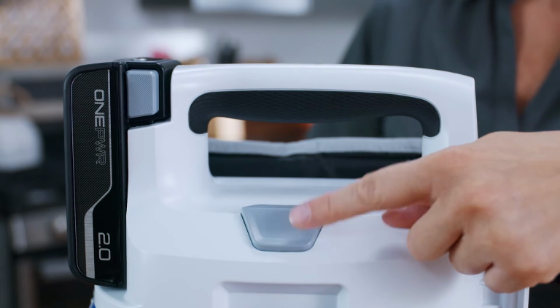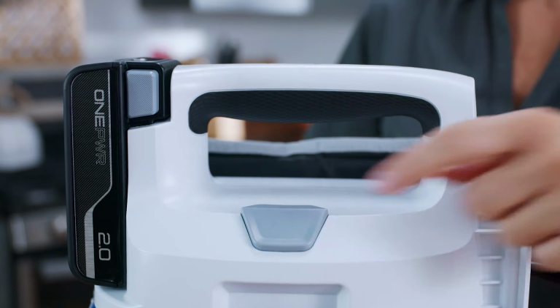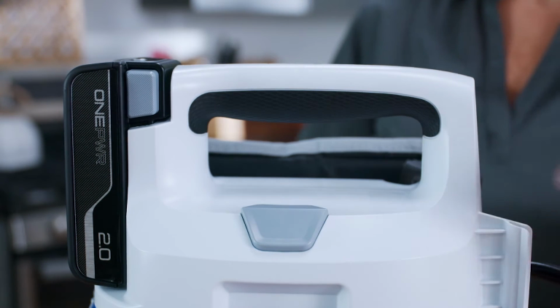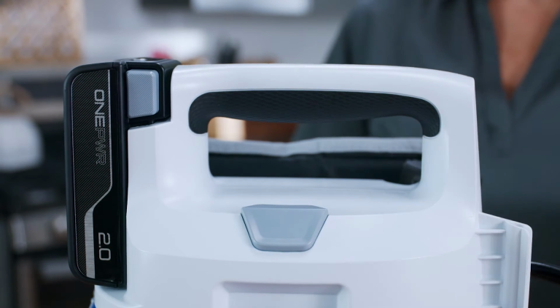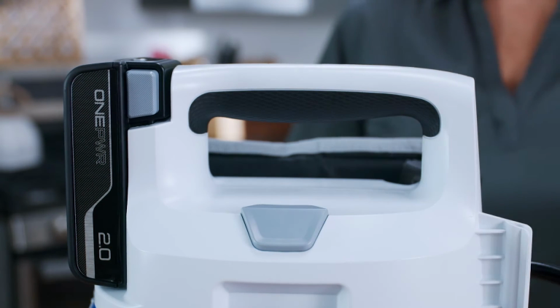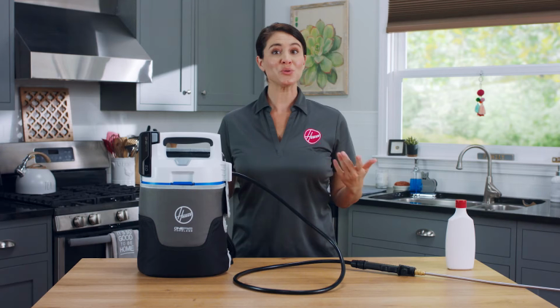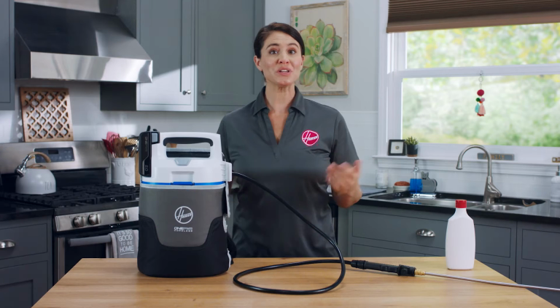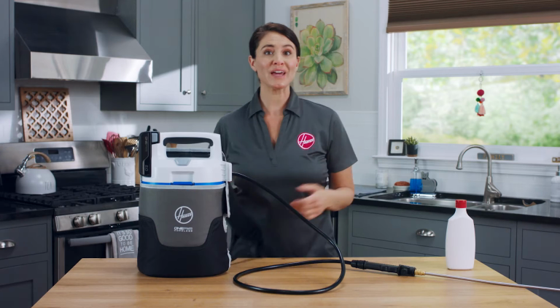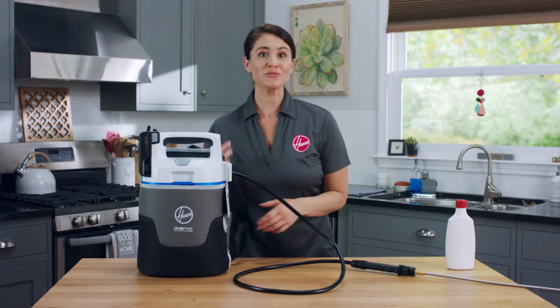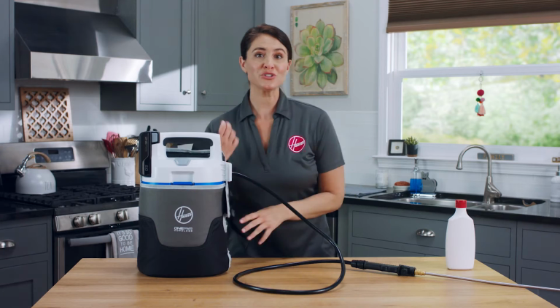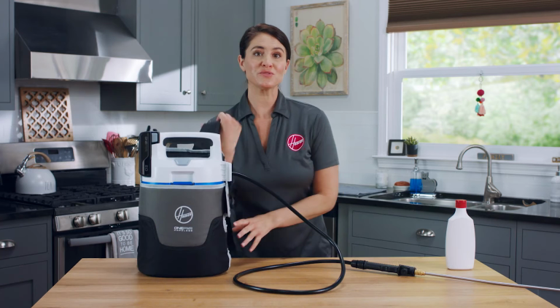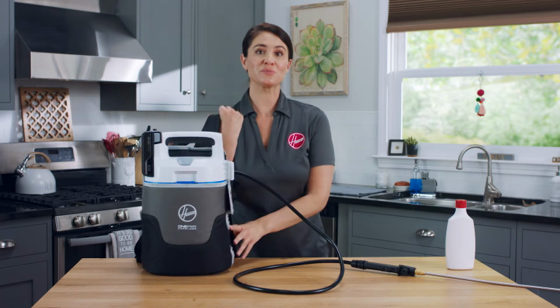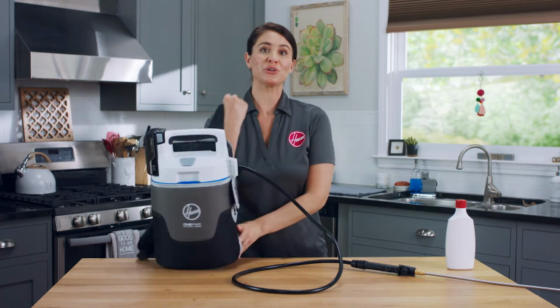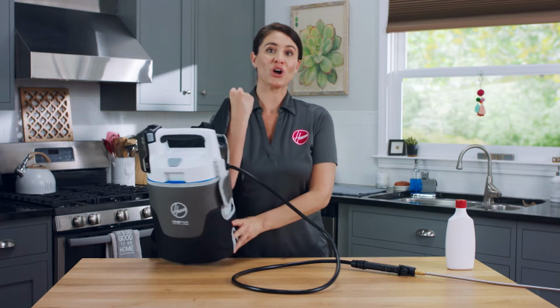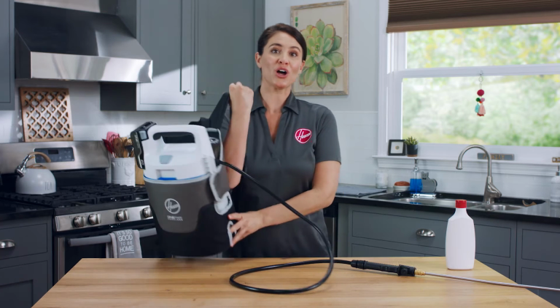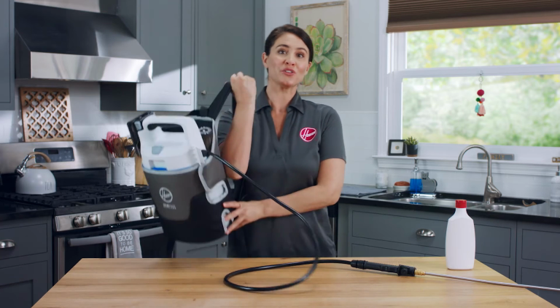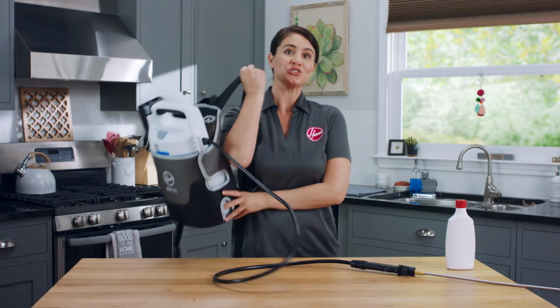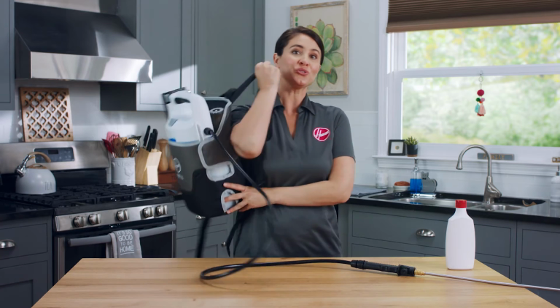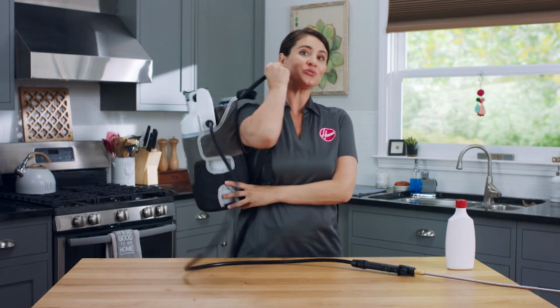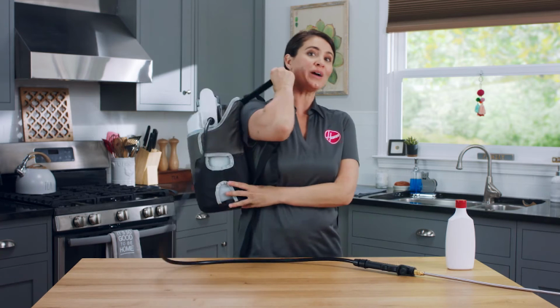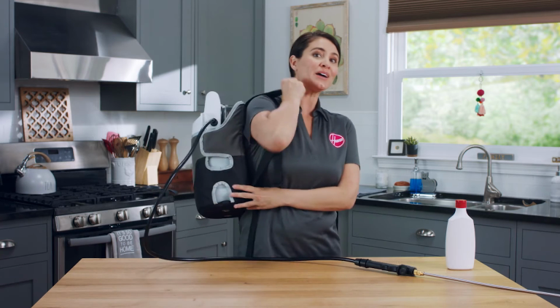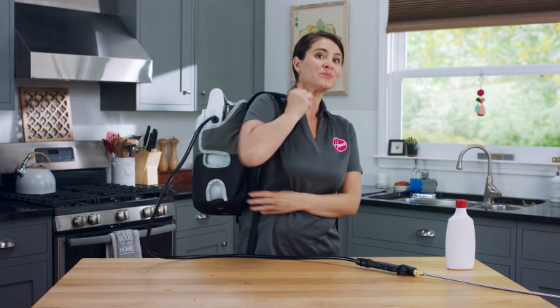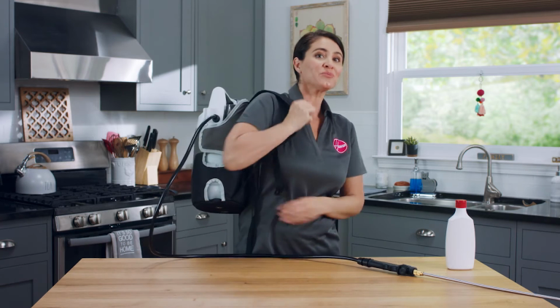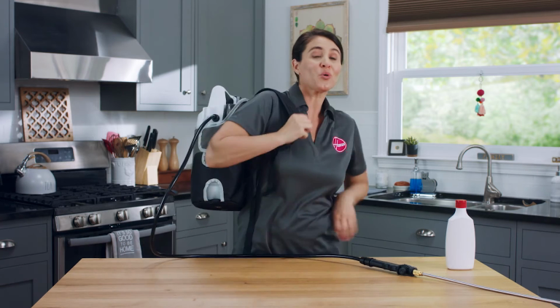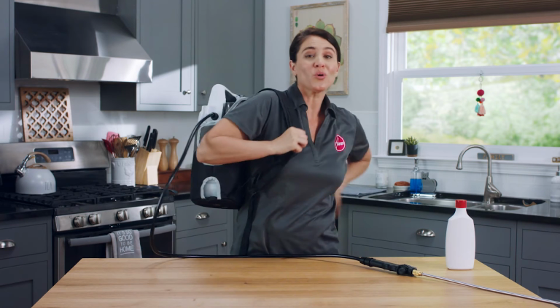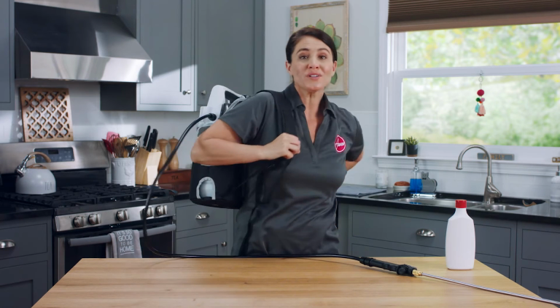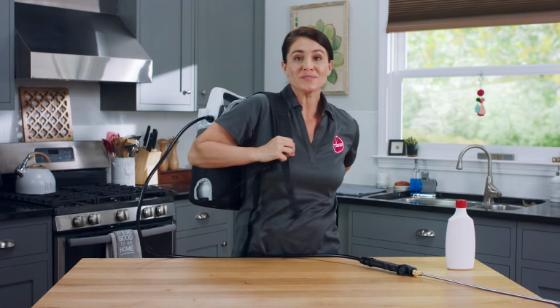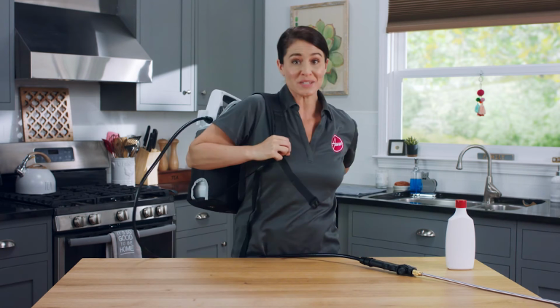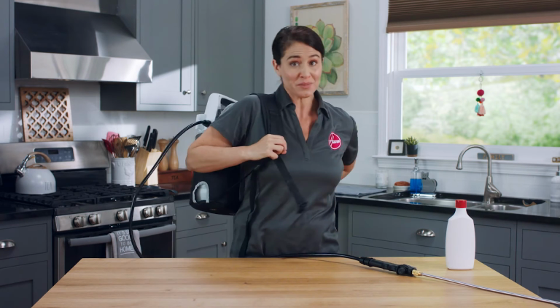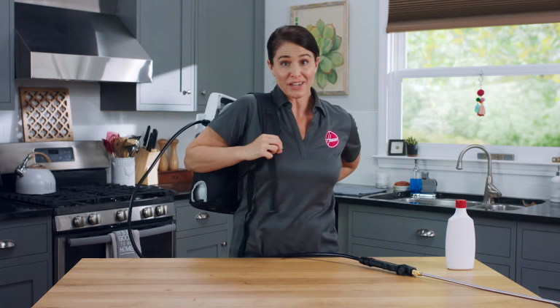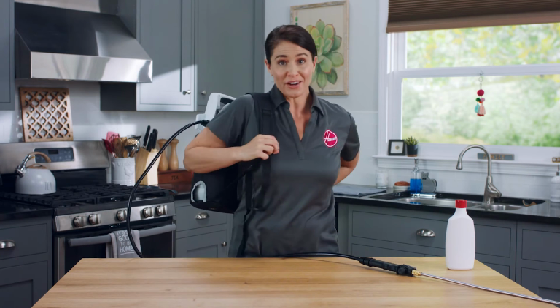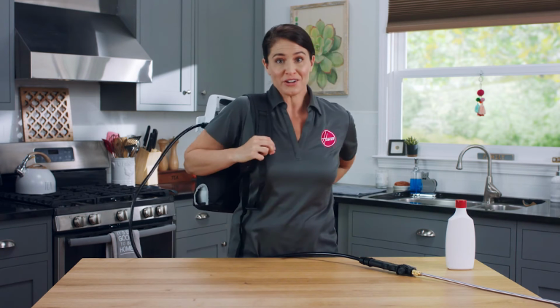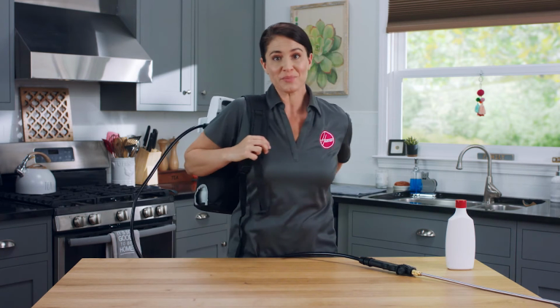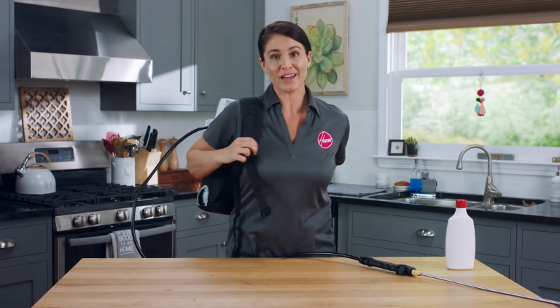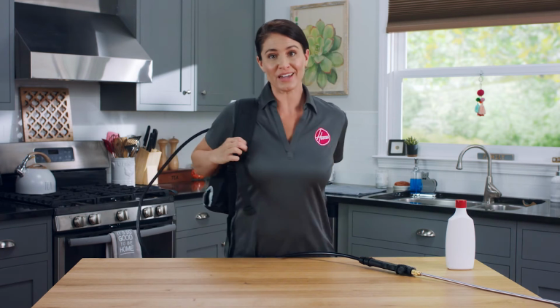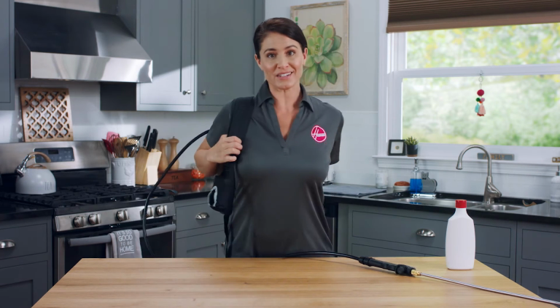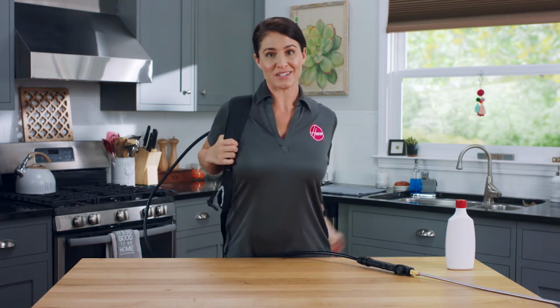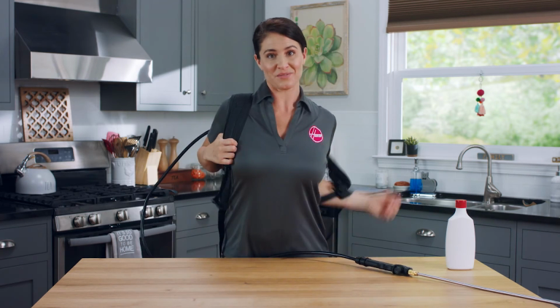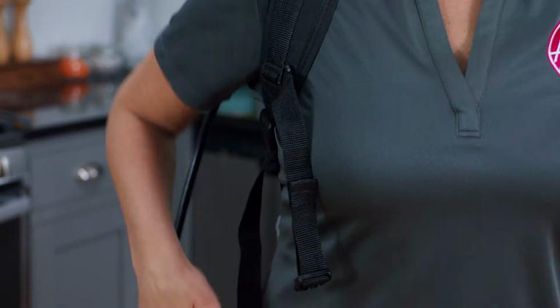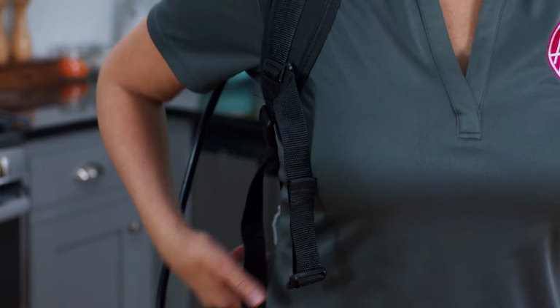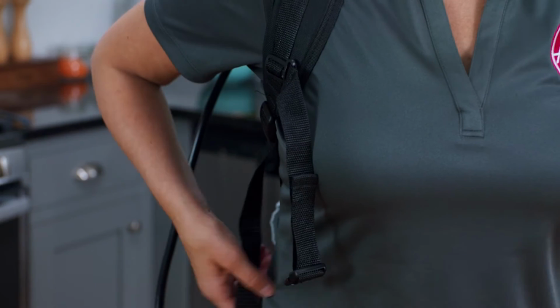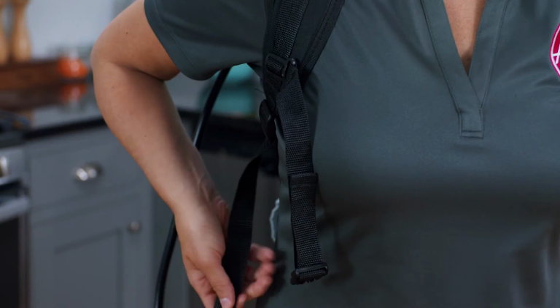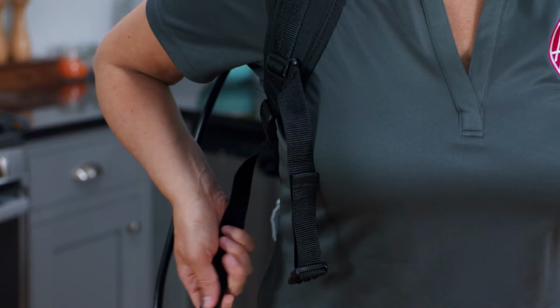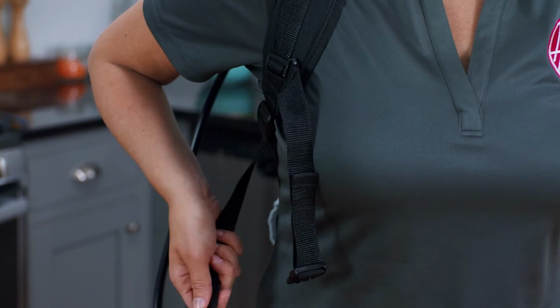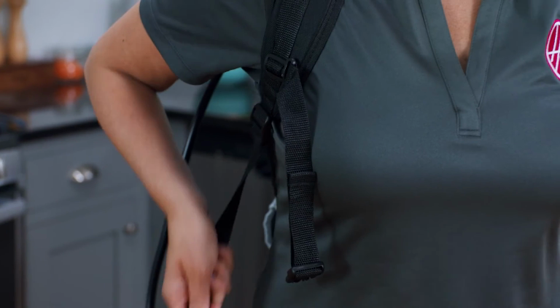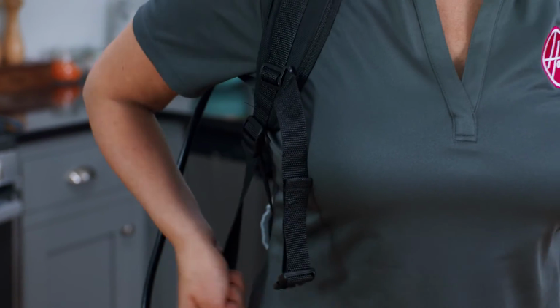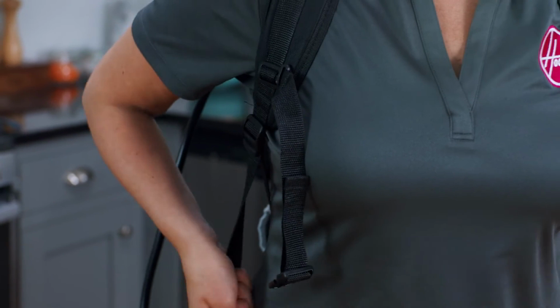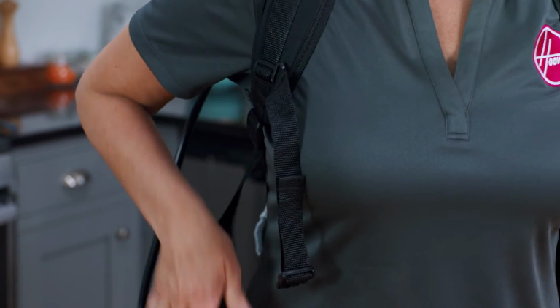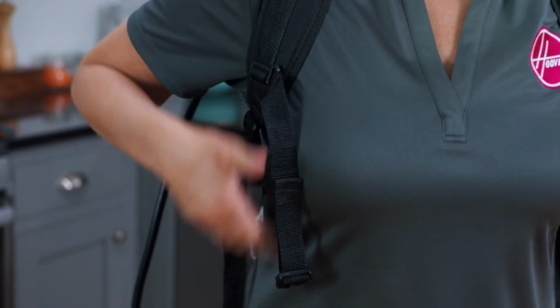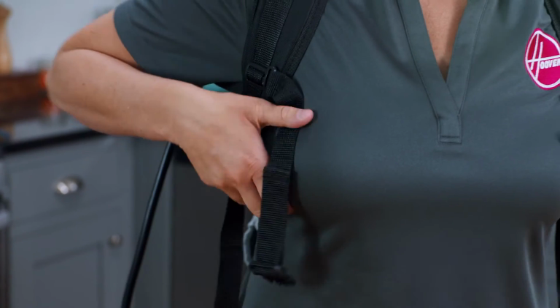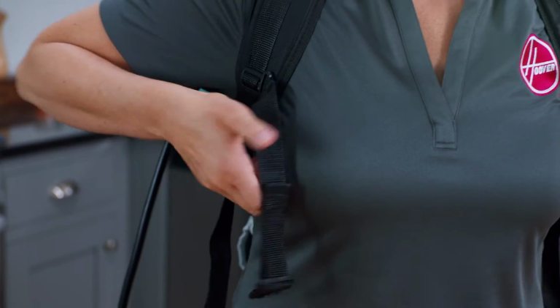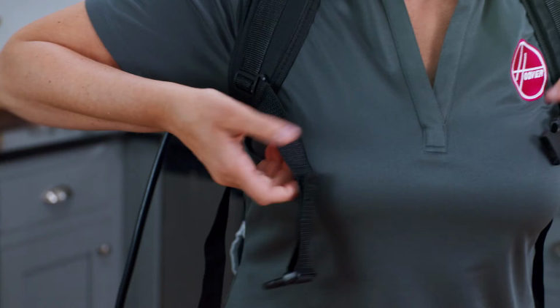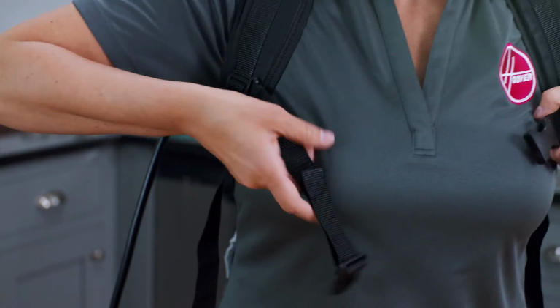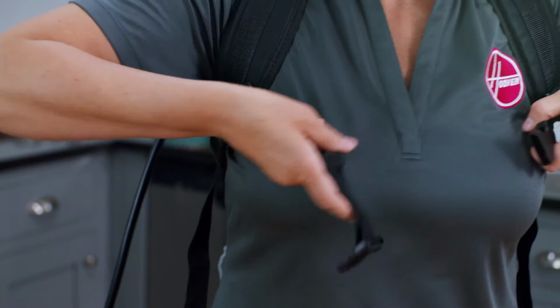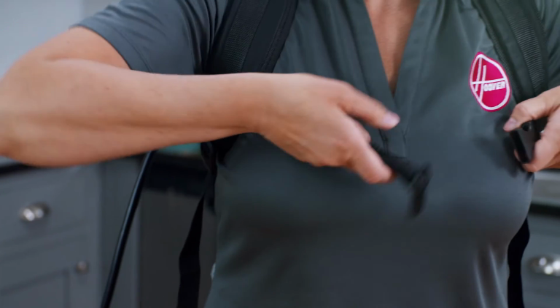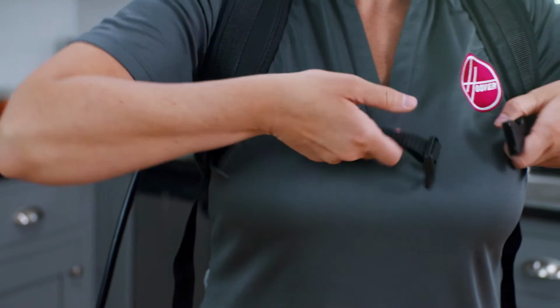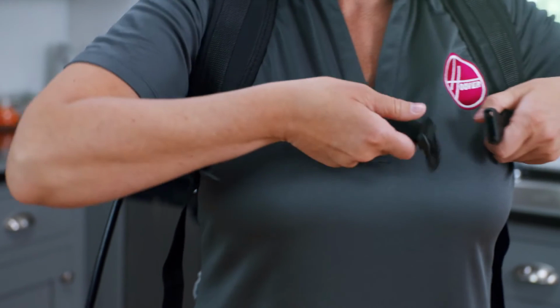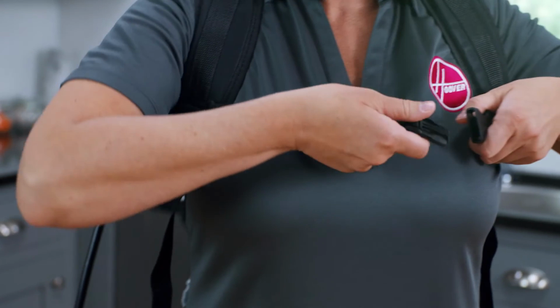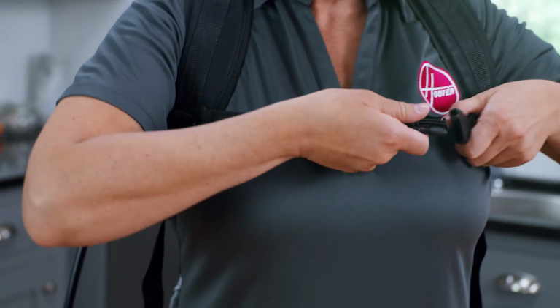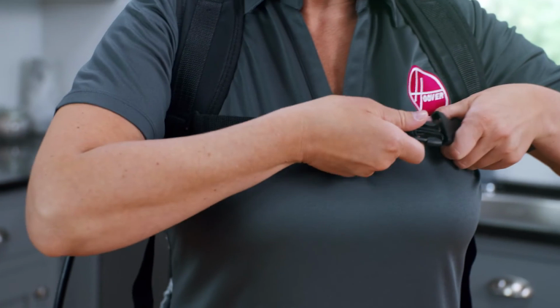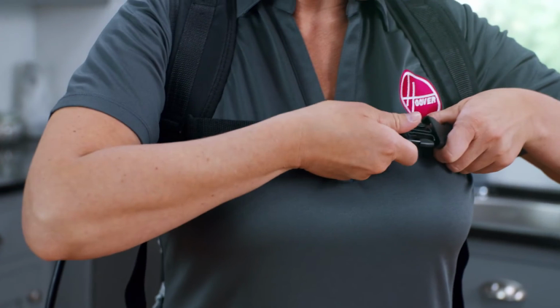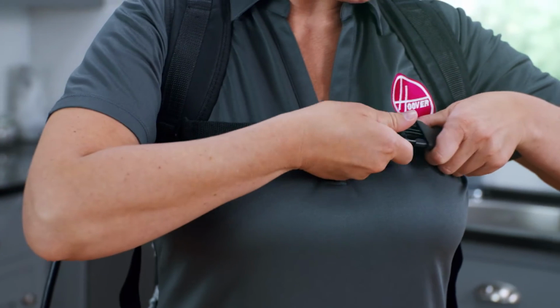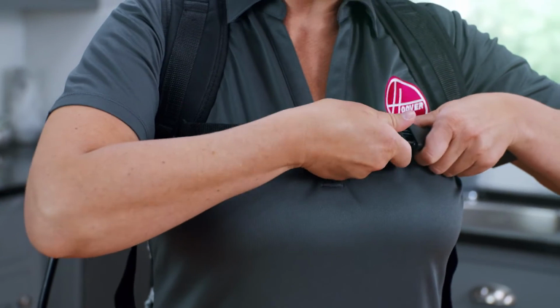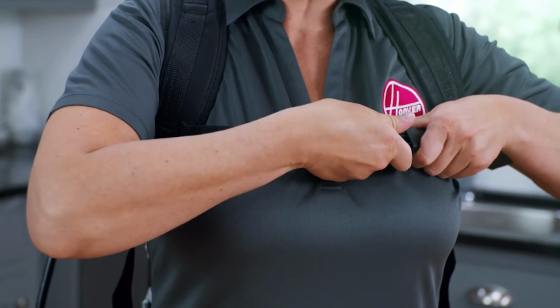You can now choose to put on the shoulder bag or simply carry it by hand. Adjust the straps and center buckle so it's comfortable.